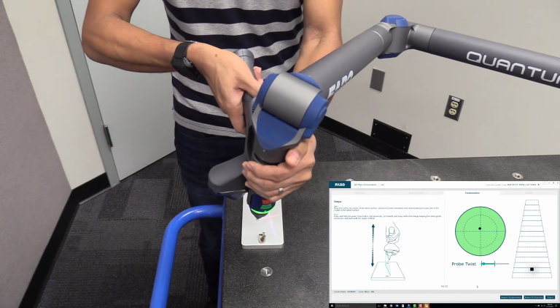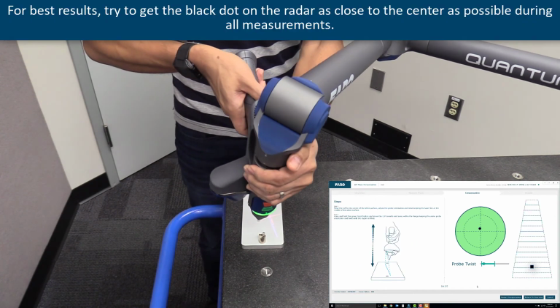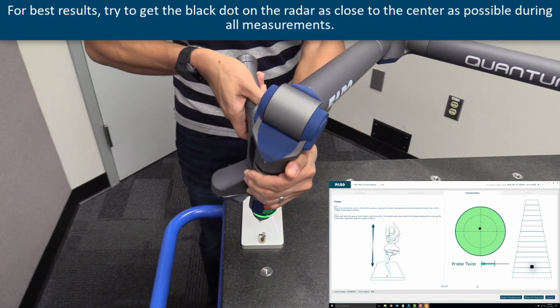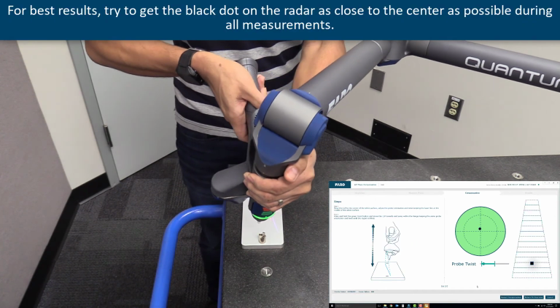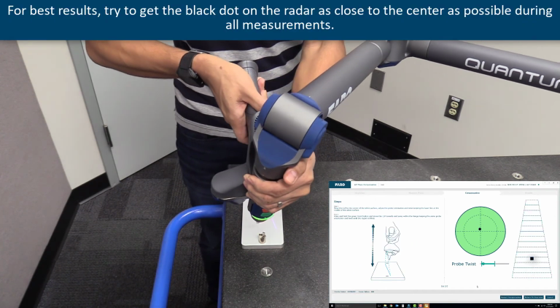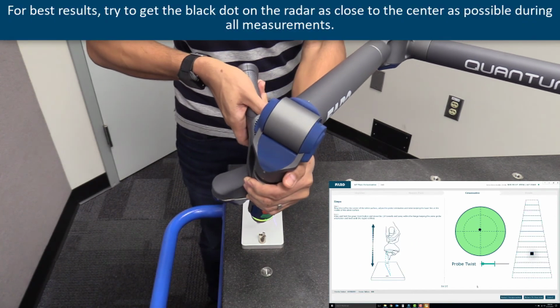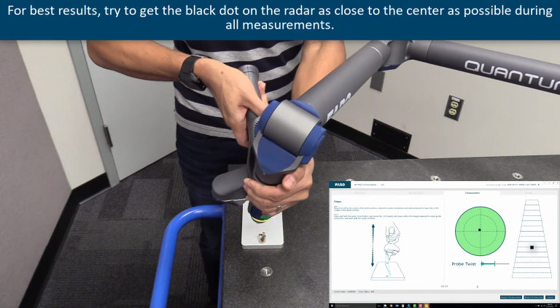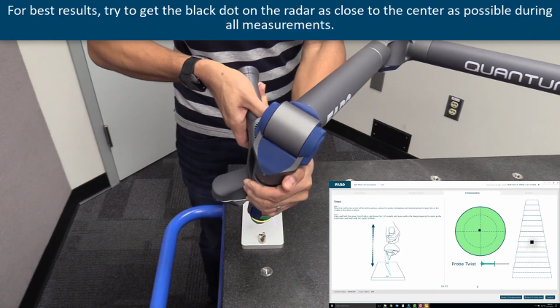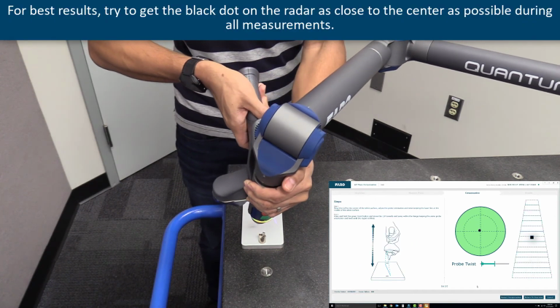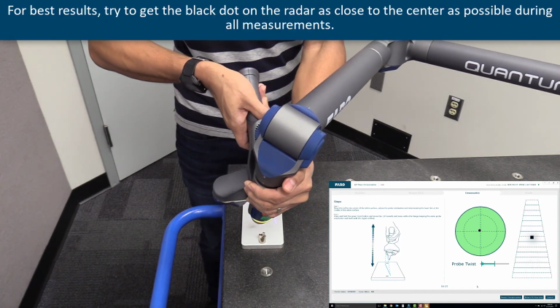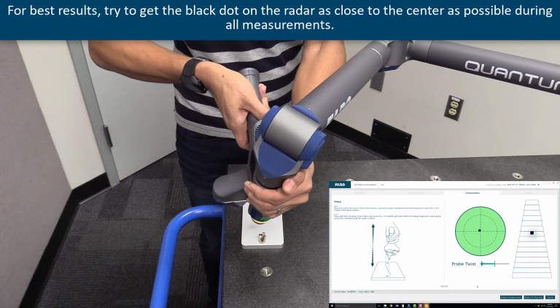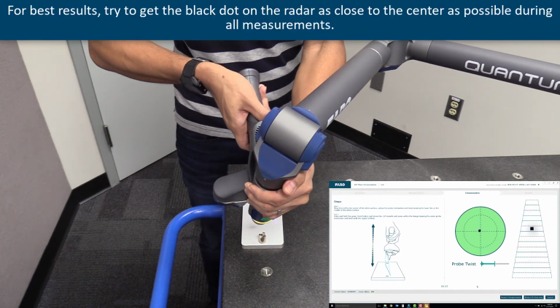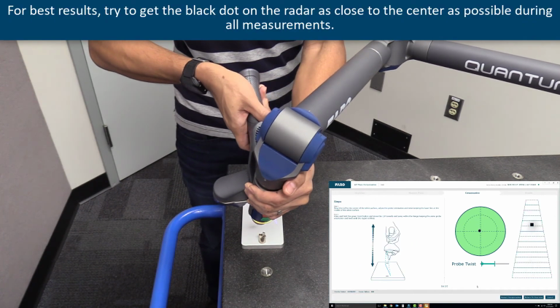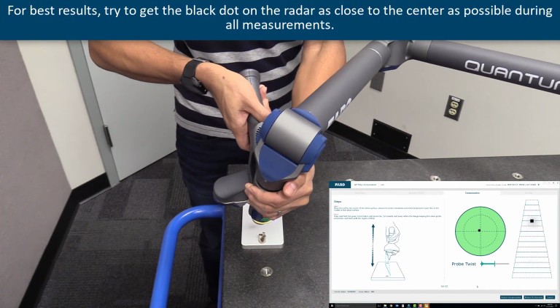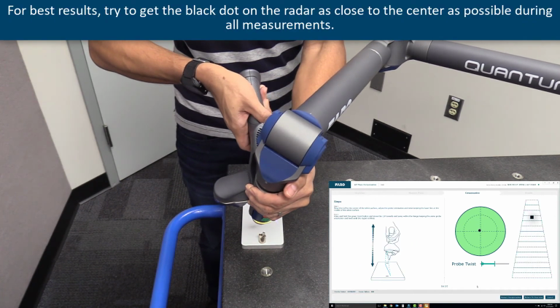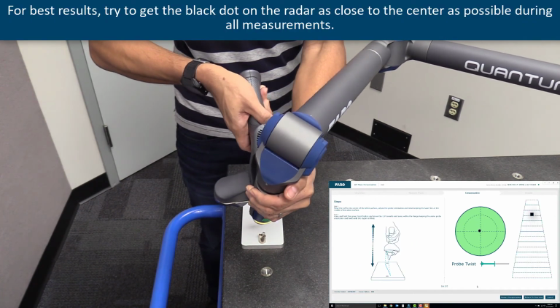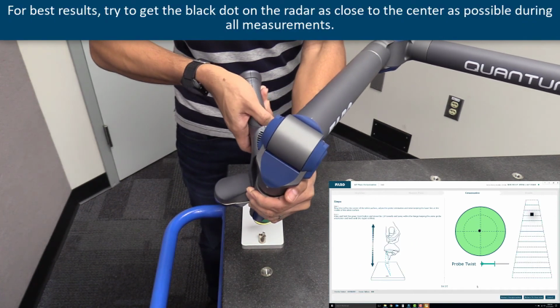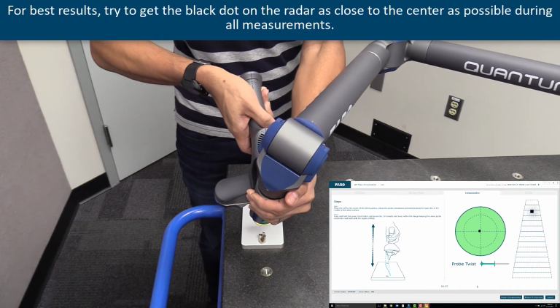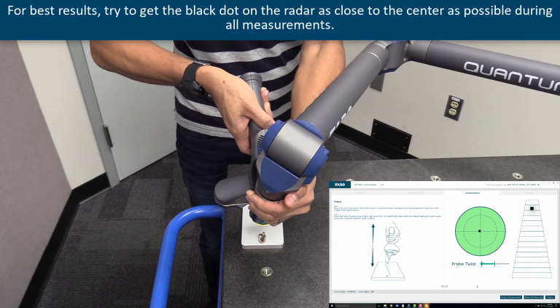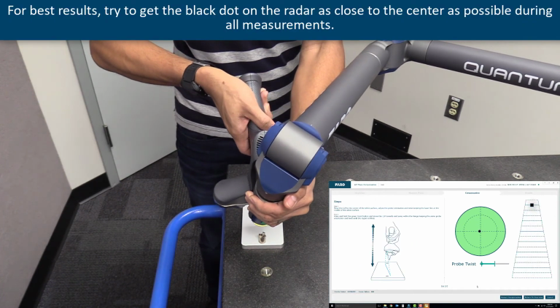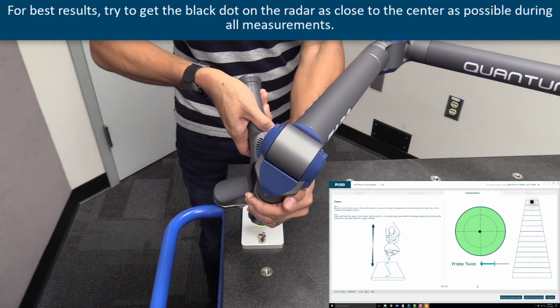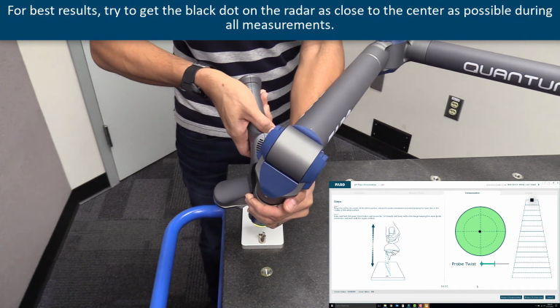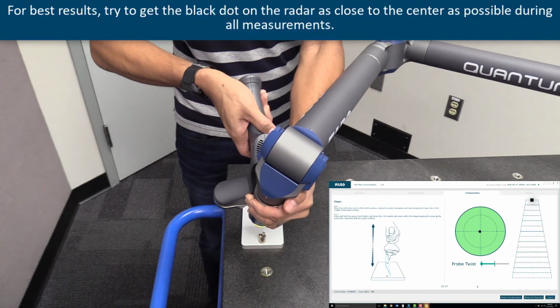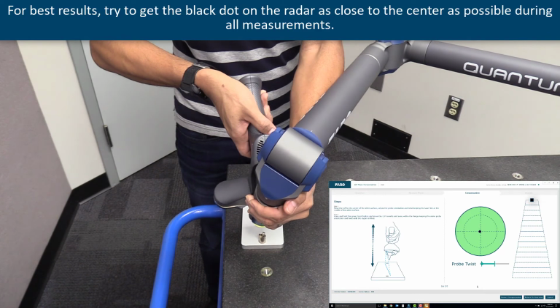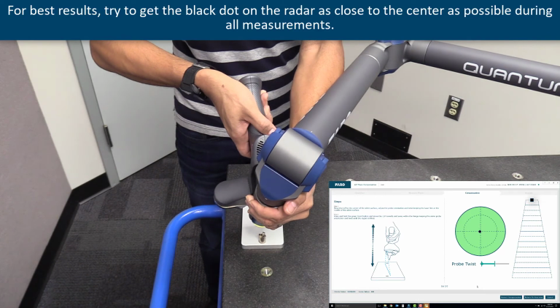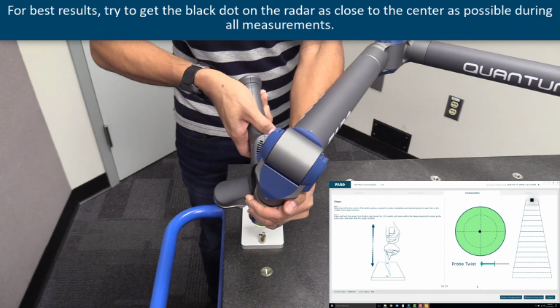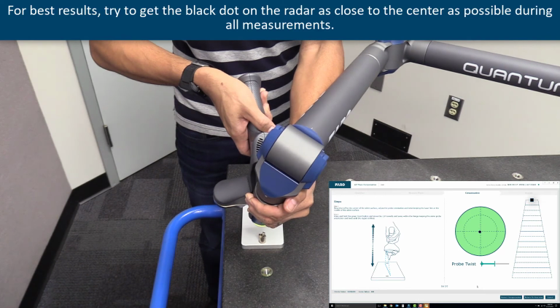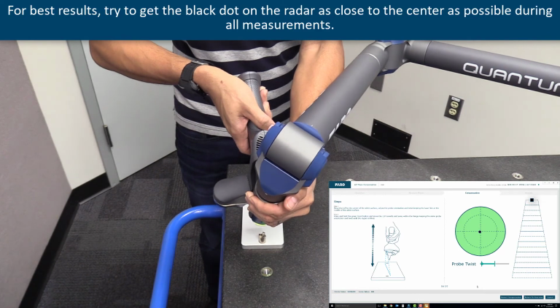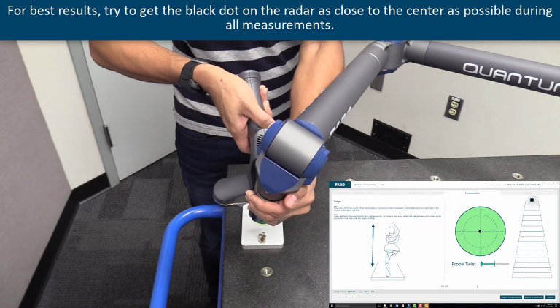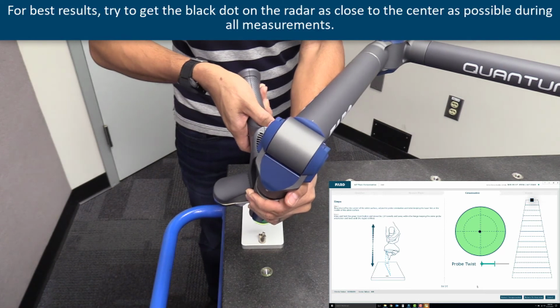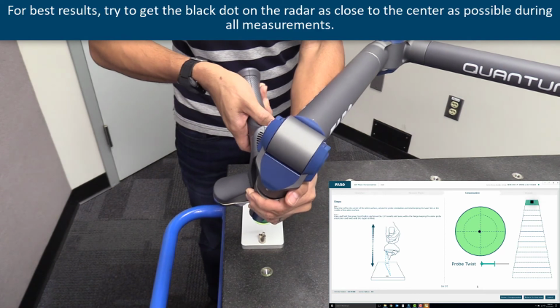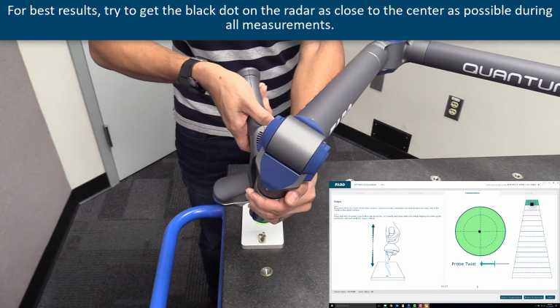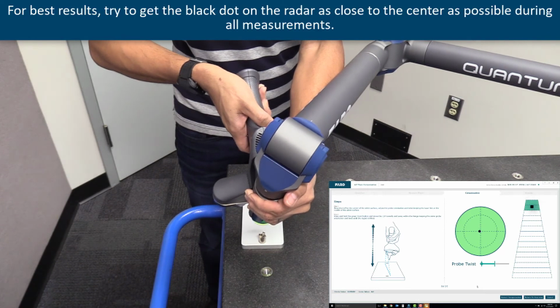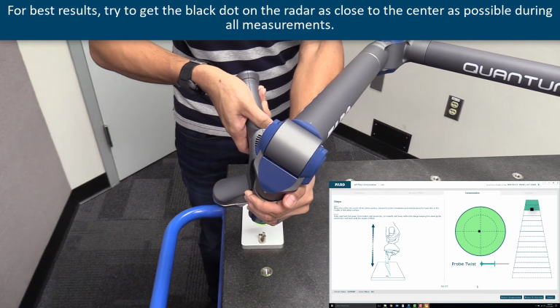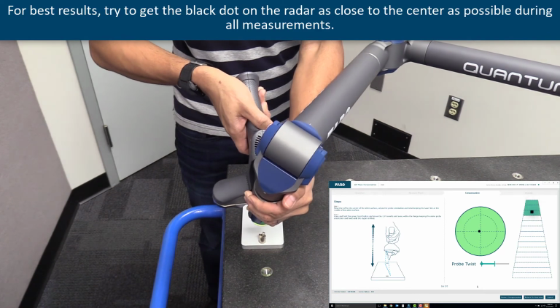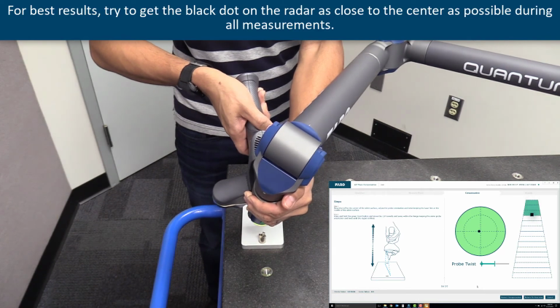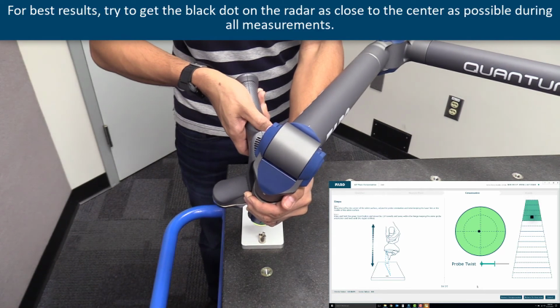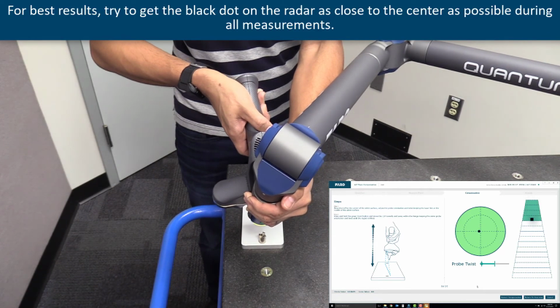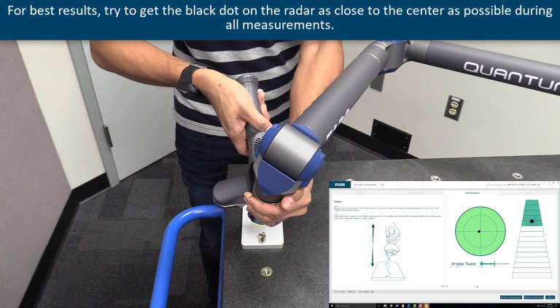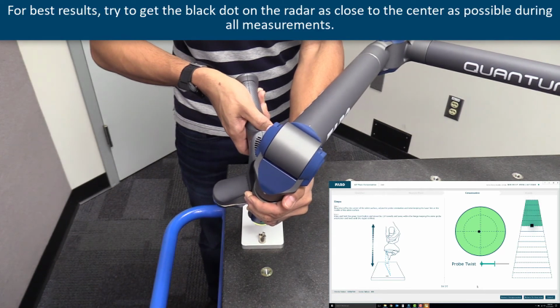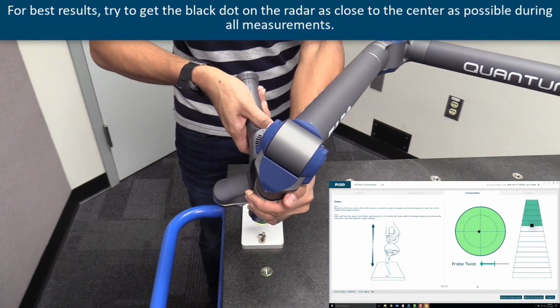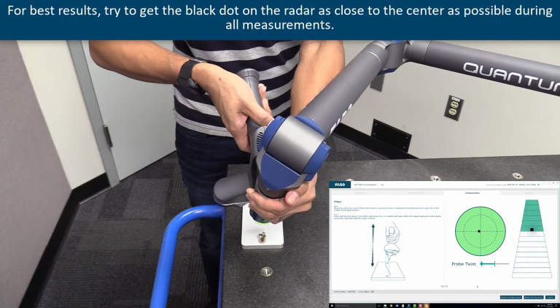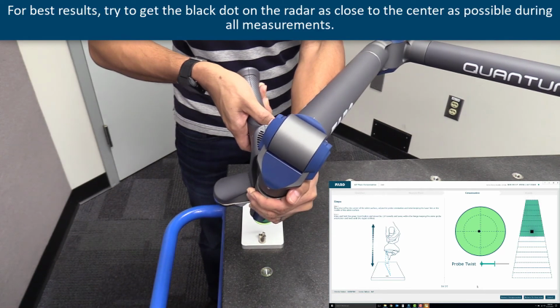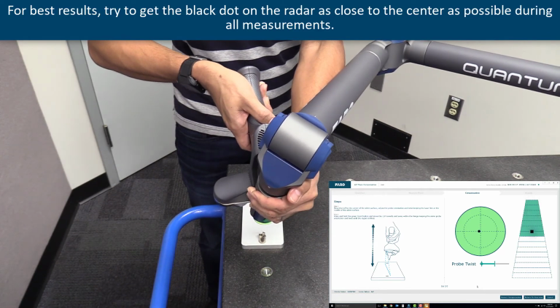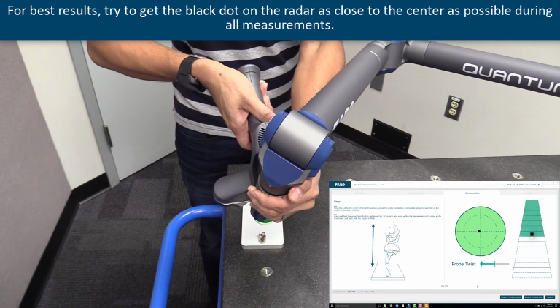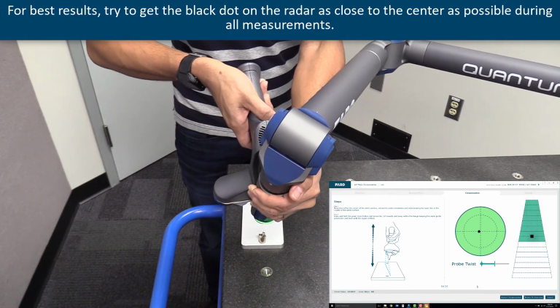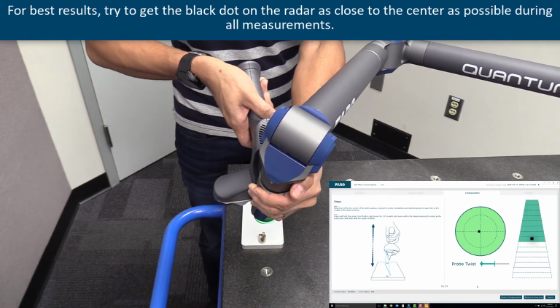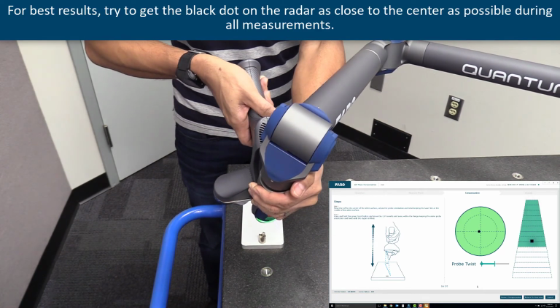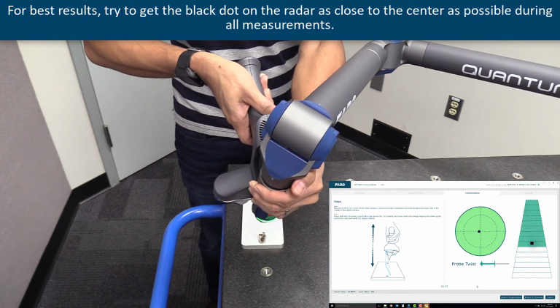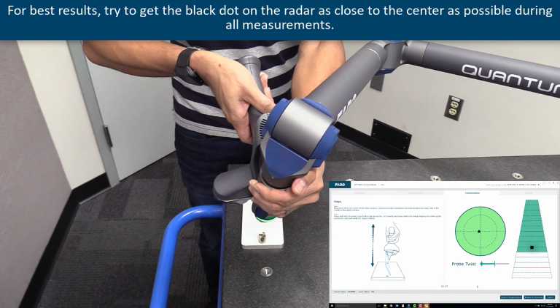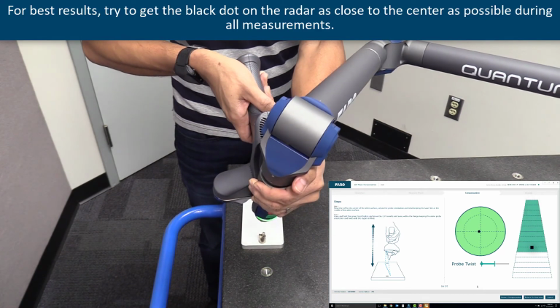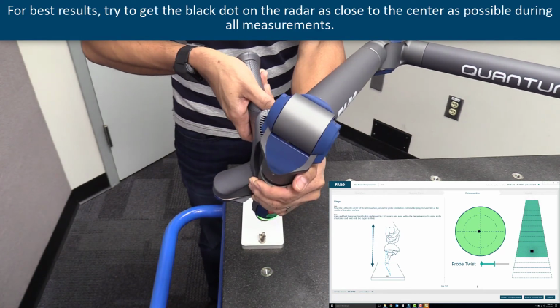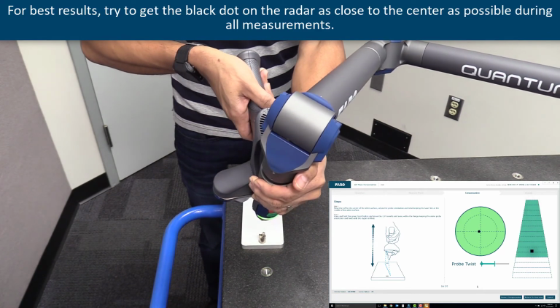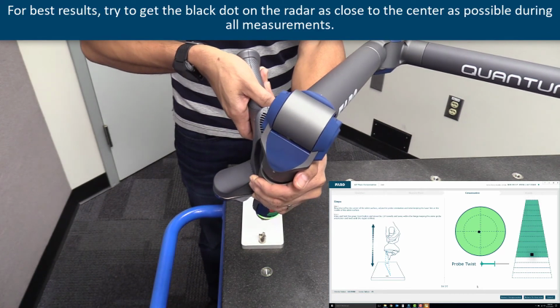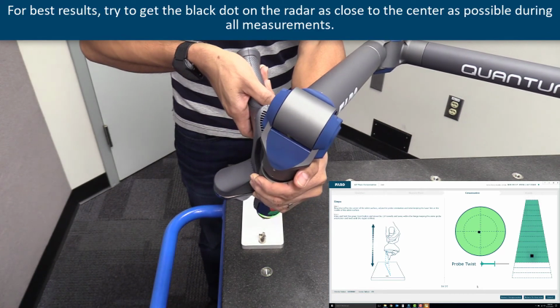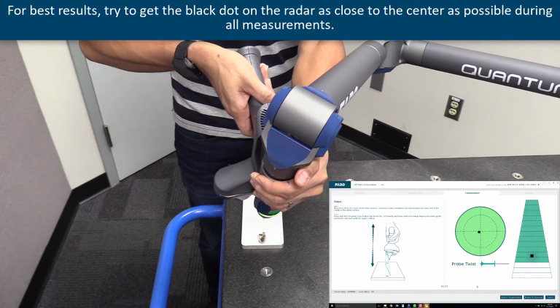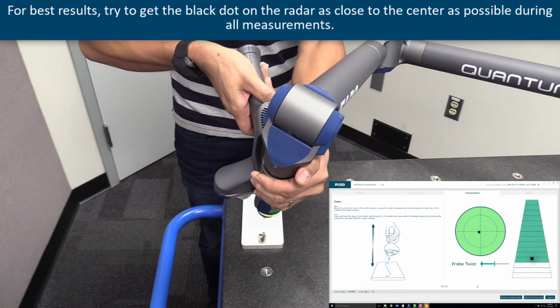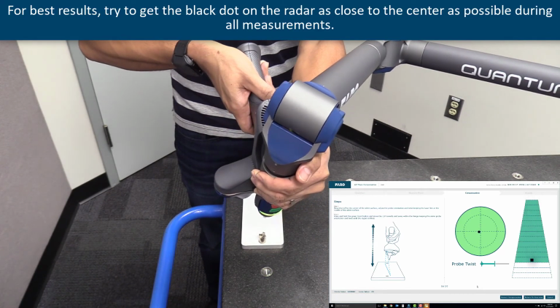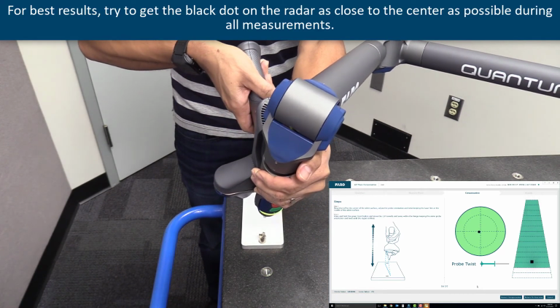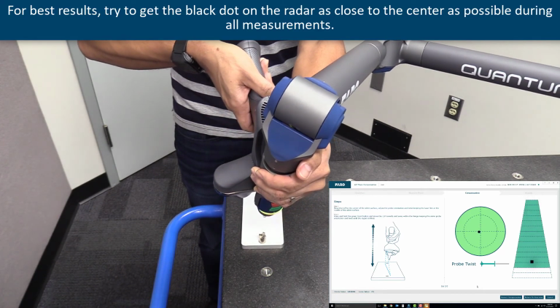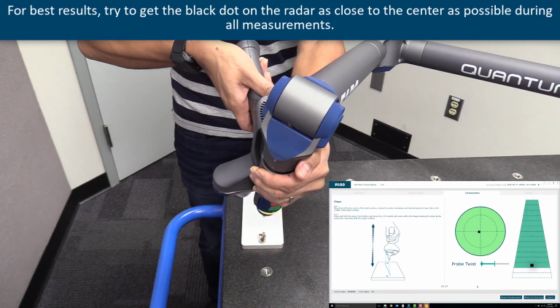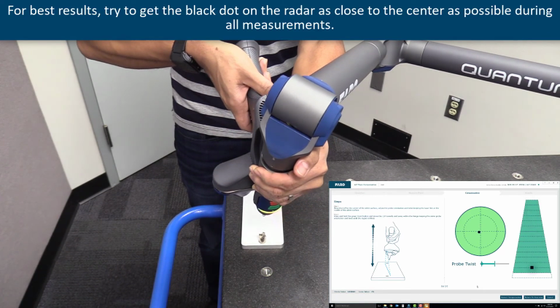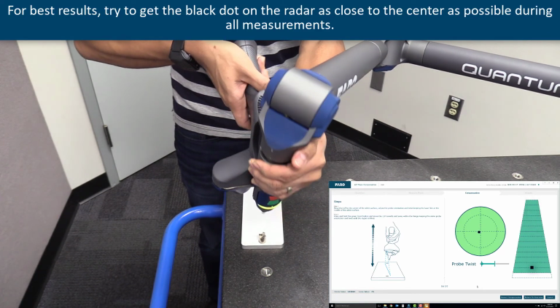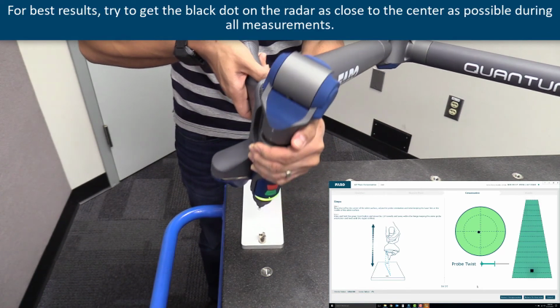For best results, try to get the black dot on the radar as close to the center as possible during all measurements.